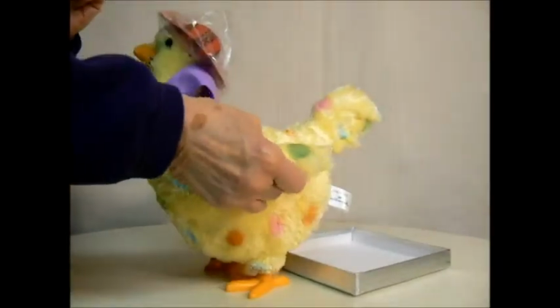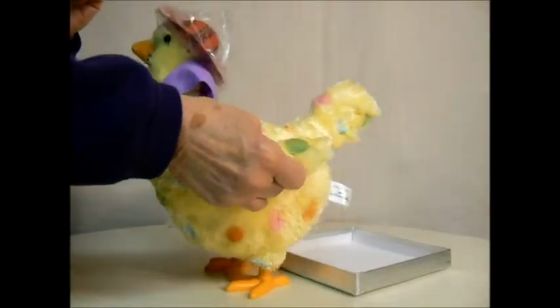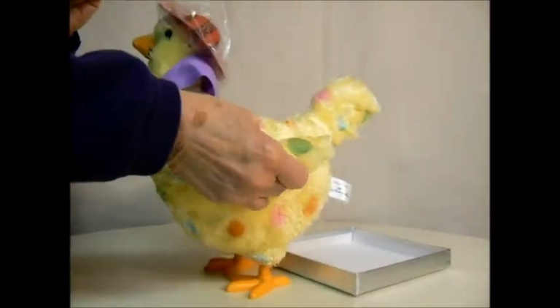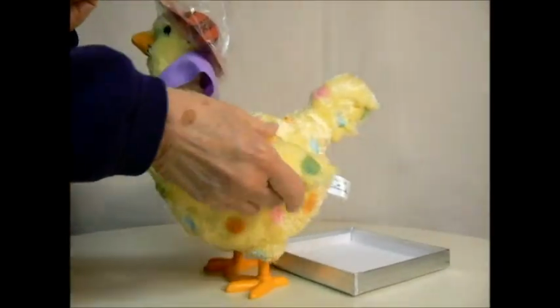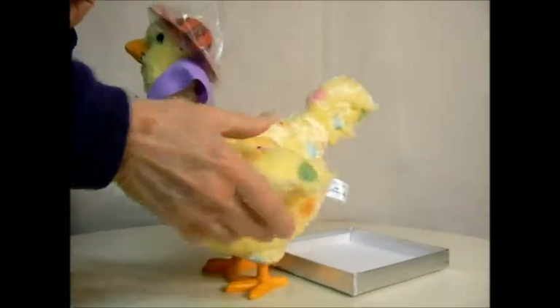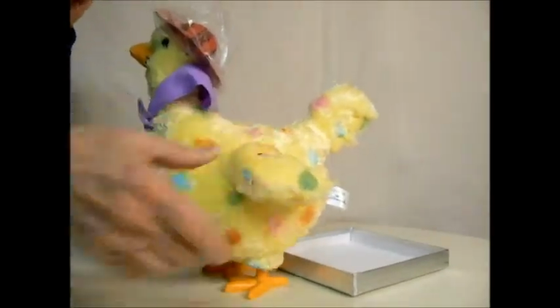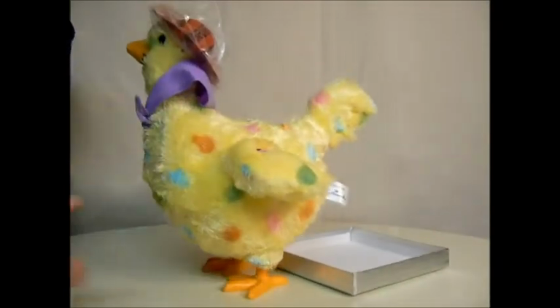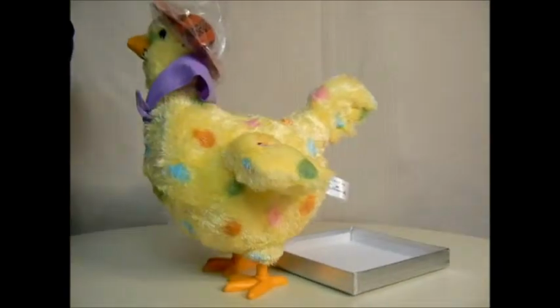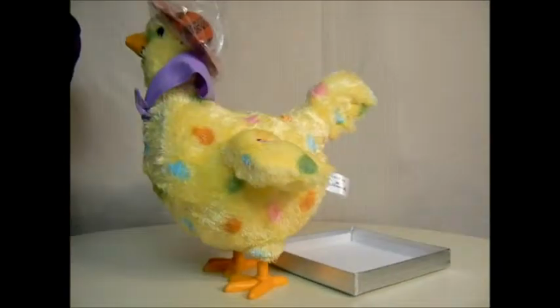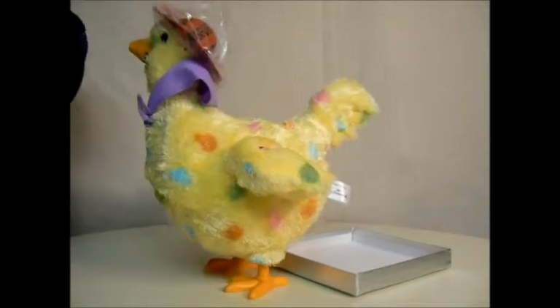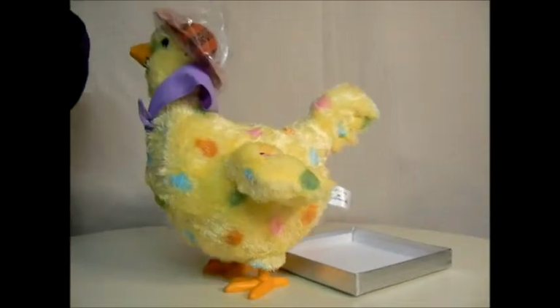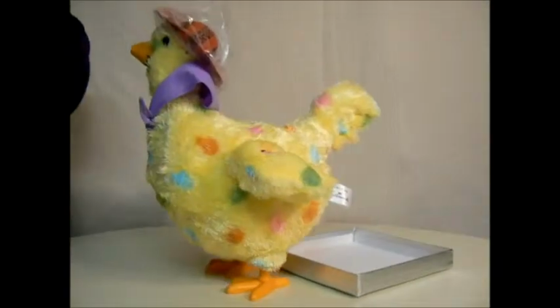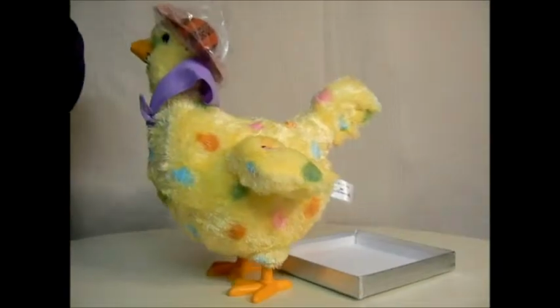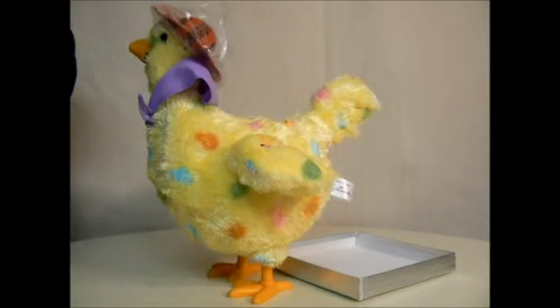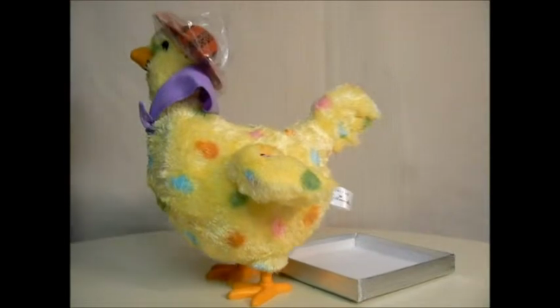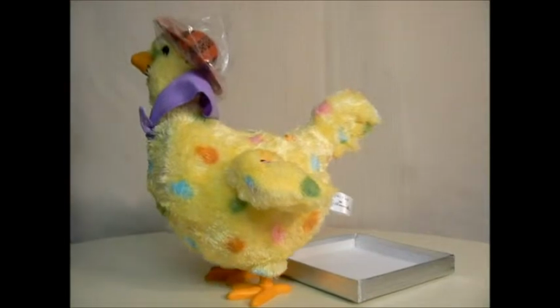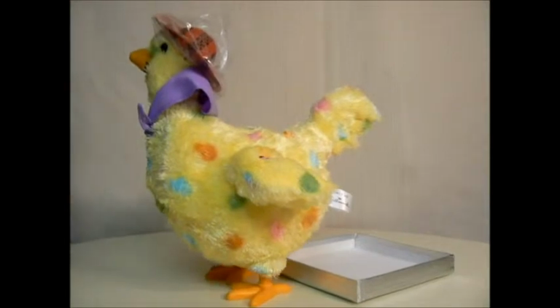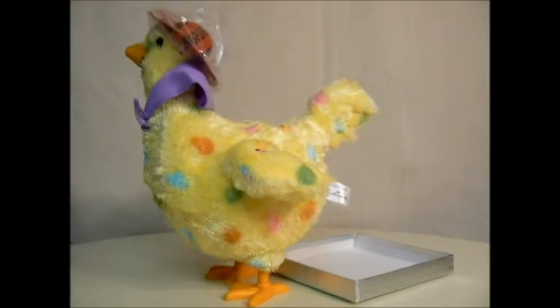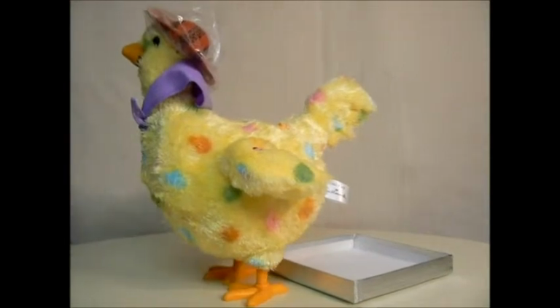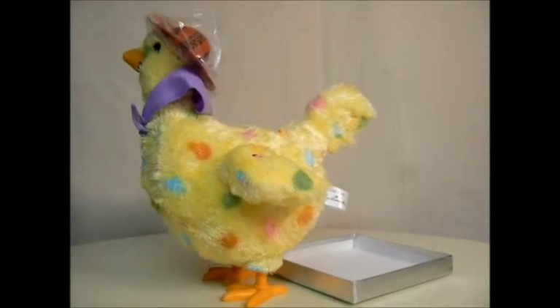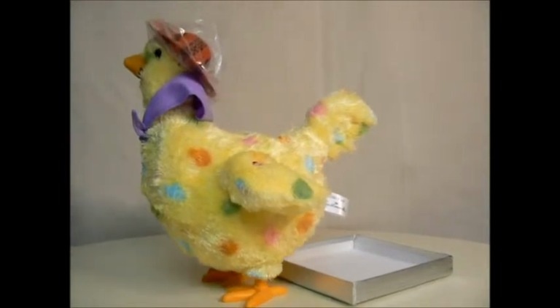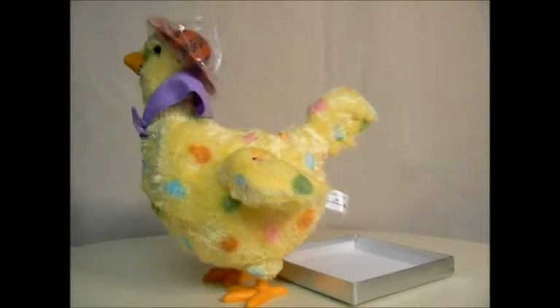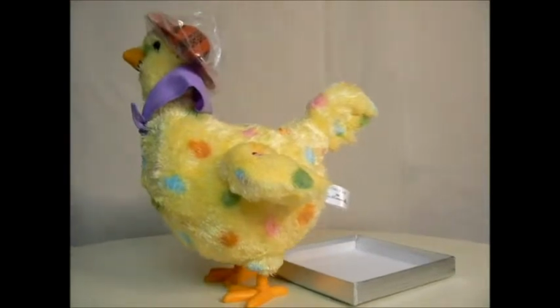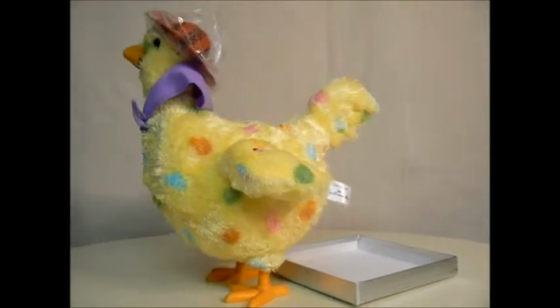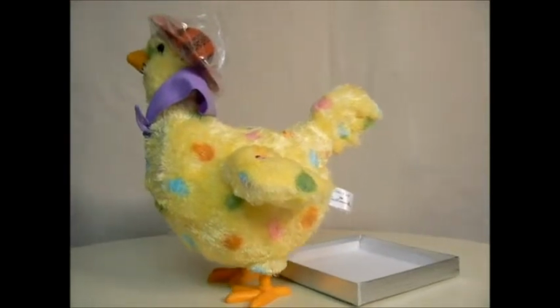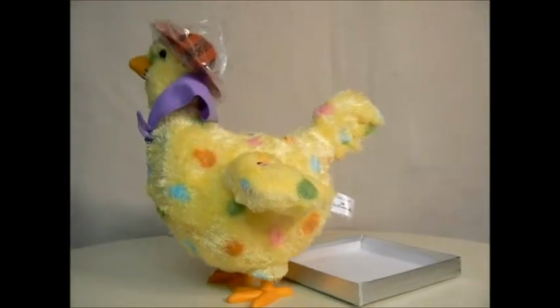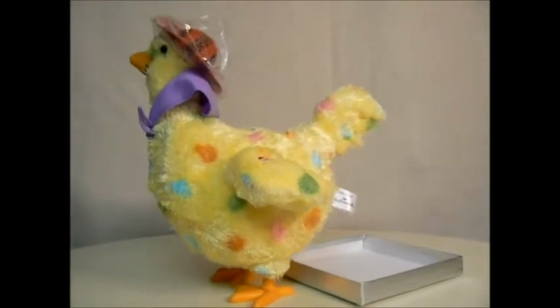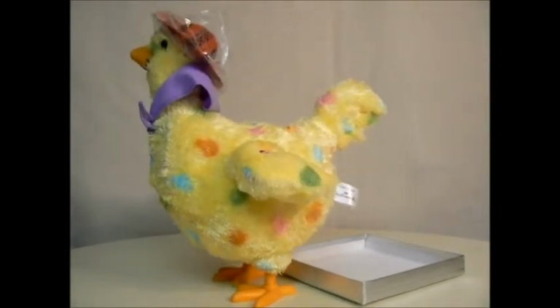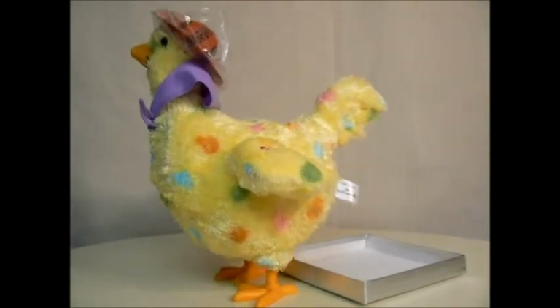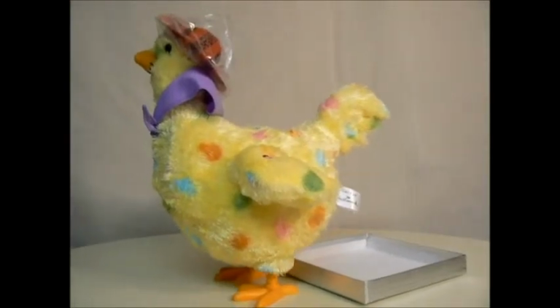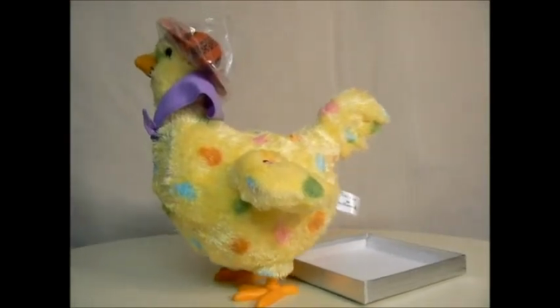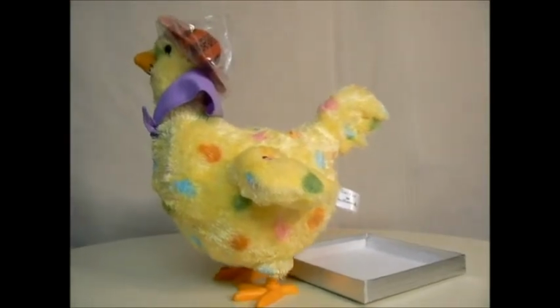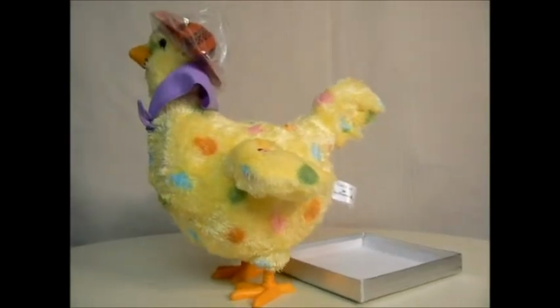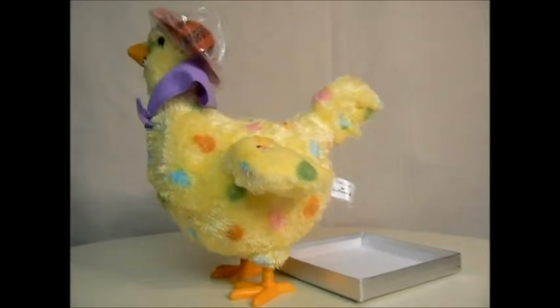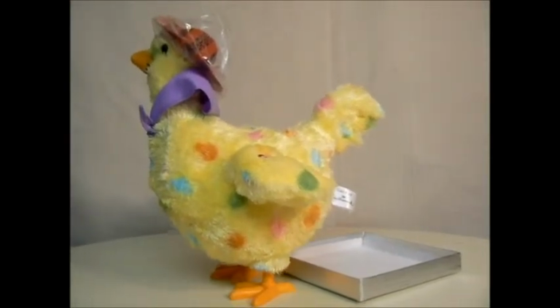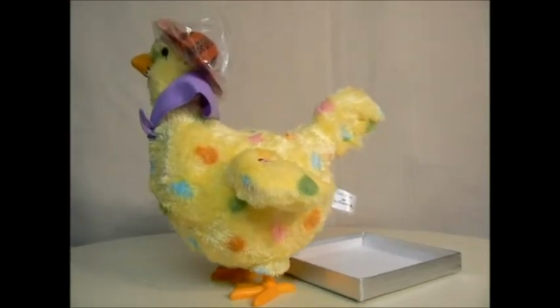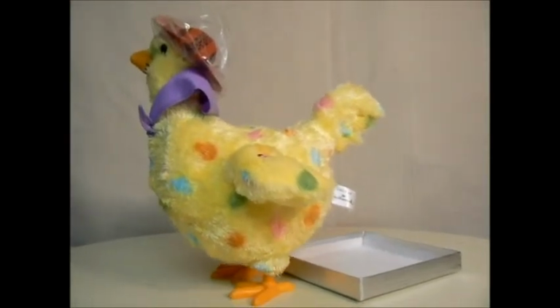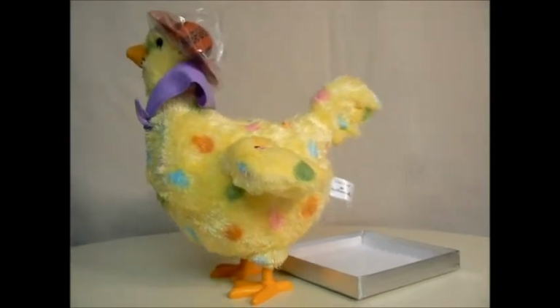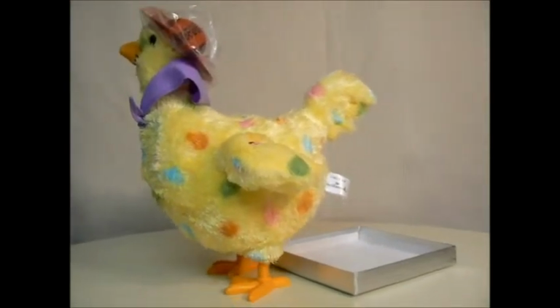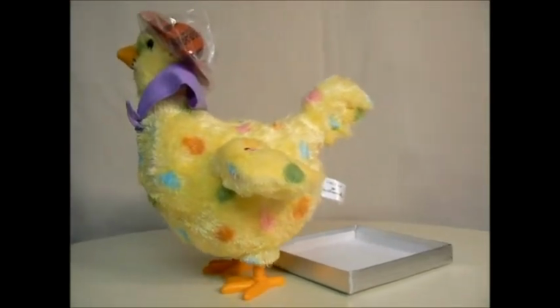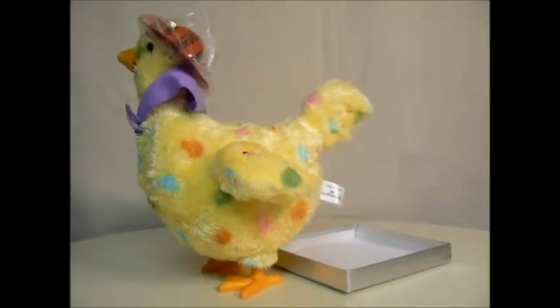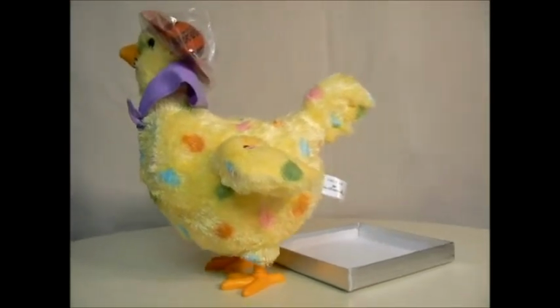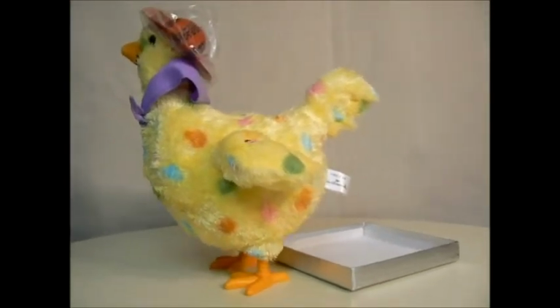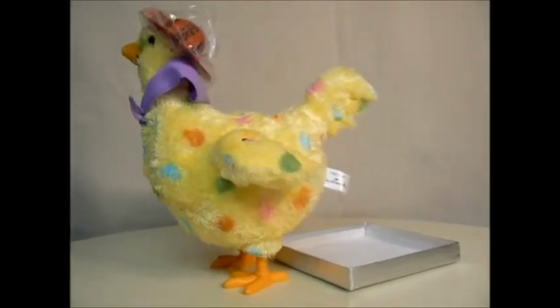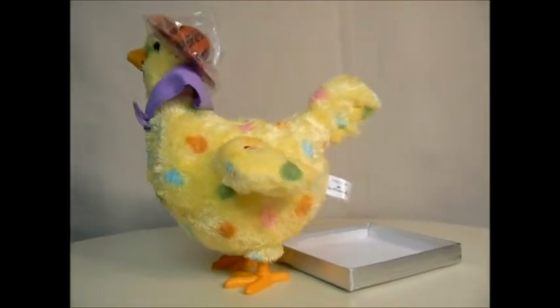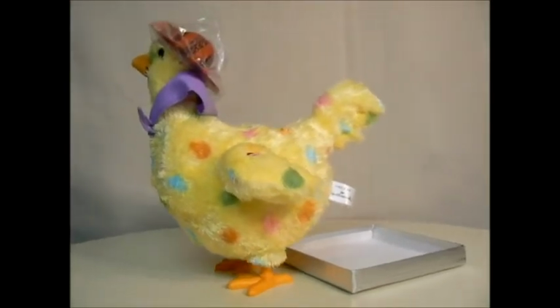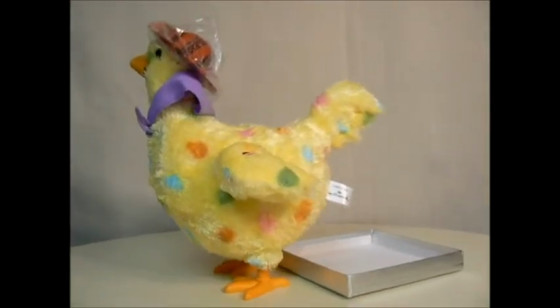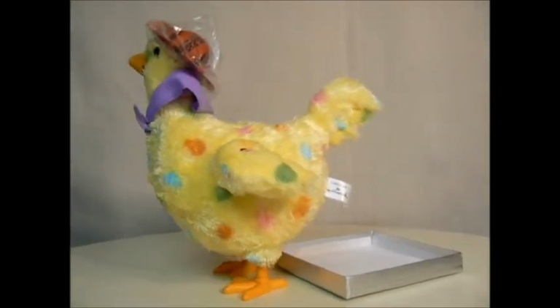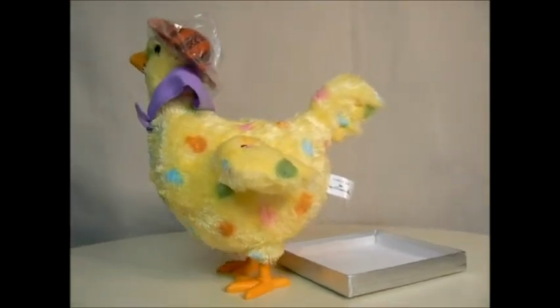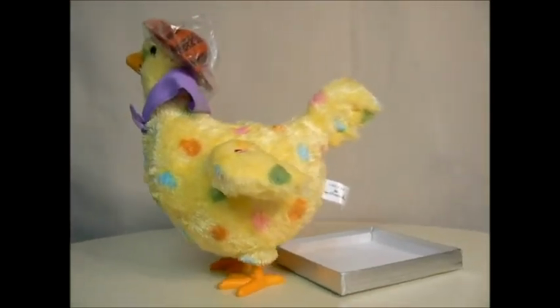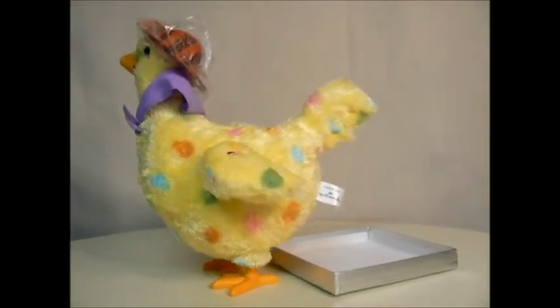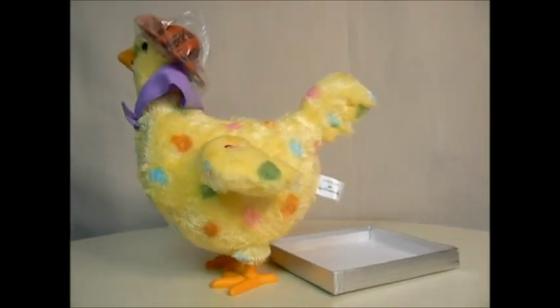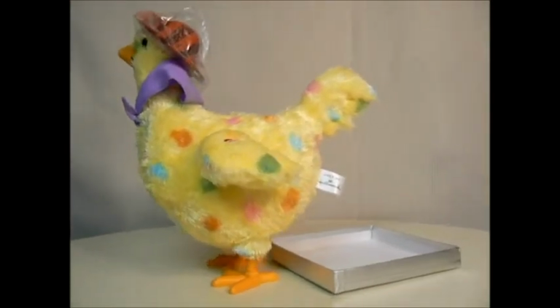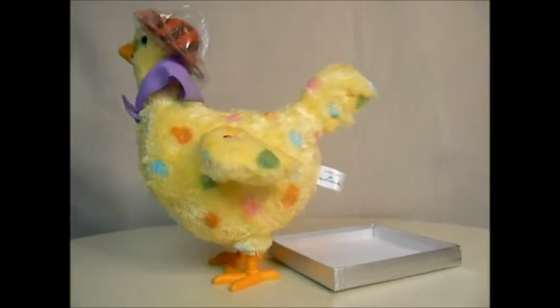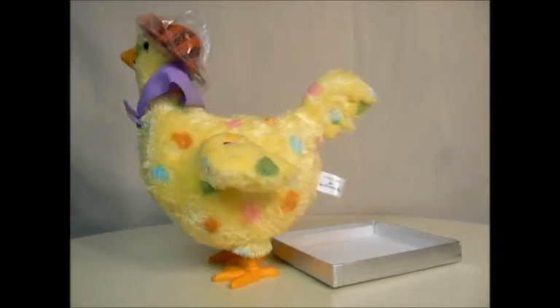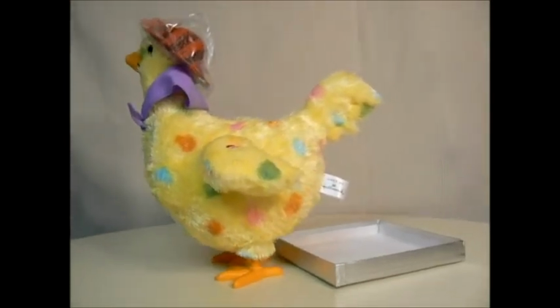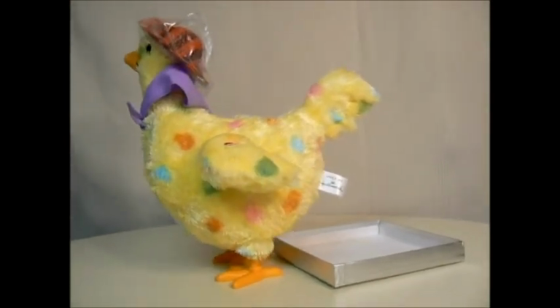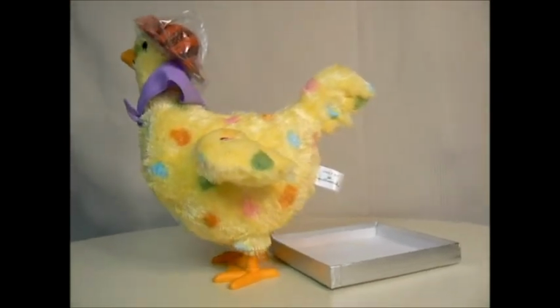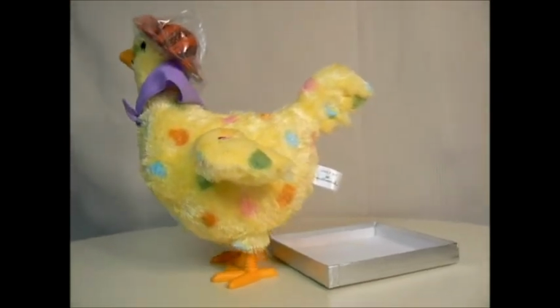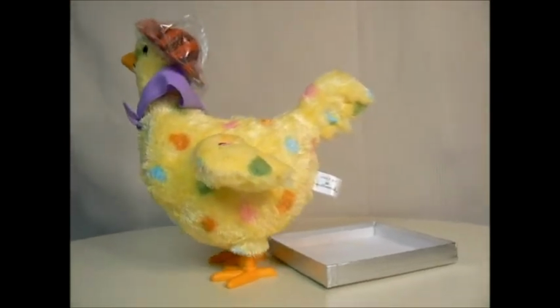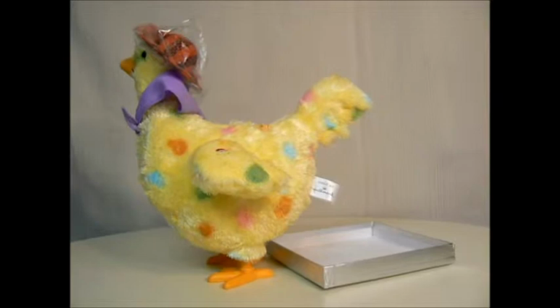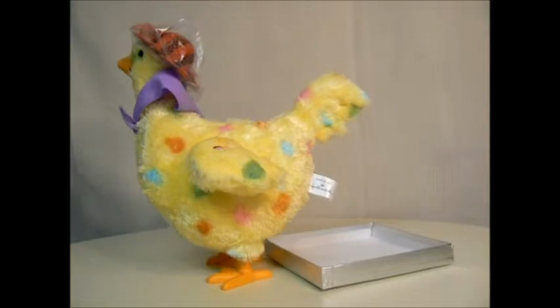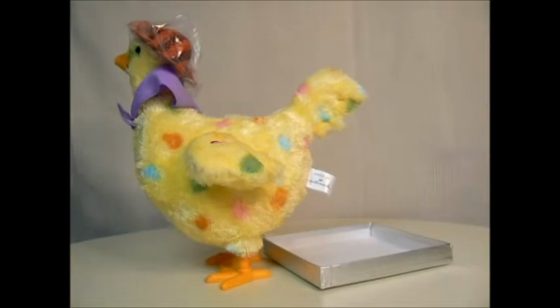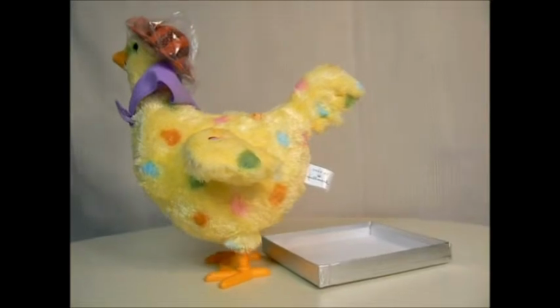Mama Hen back again, squawking, walking, let's begin. I'm about to show you how it's done. Laying eggs is so much fun.